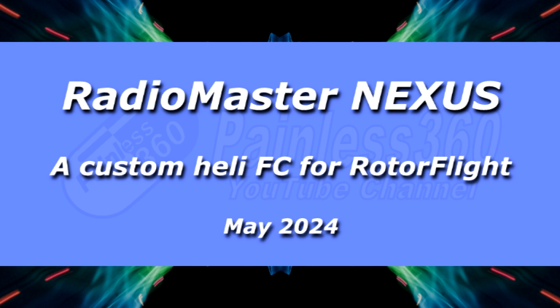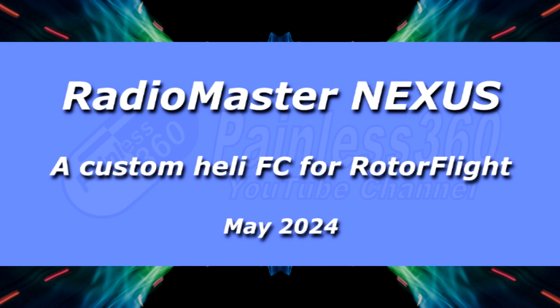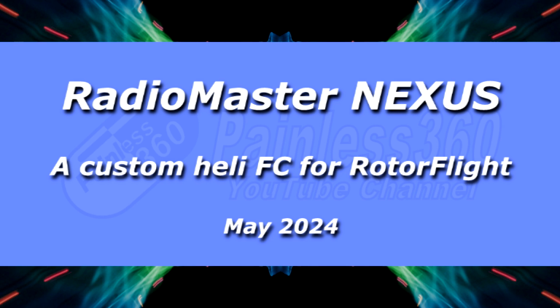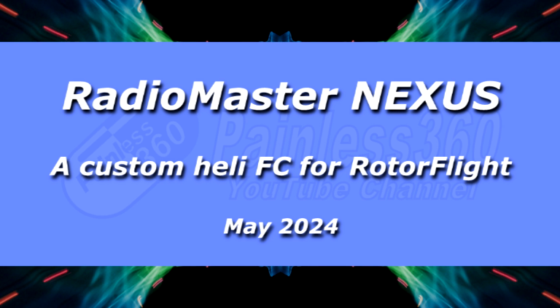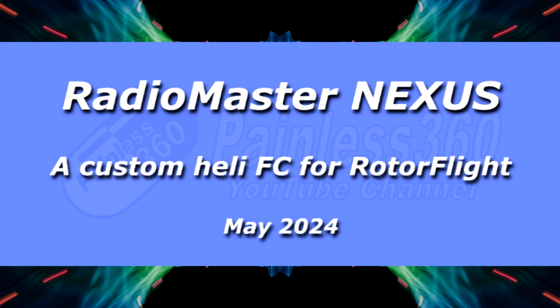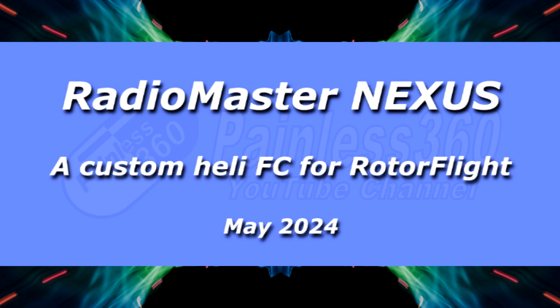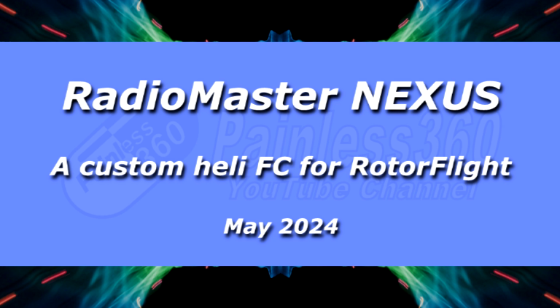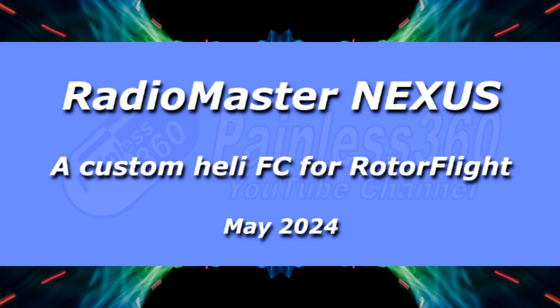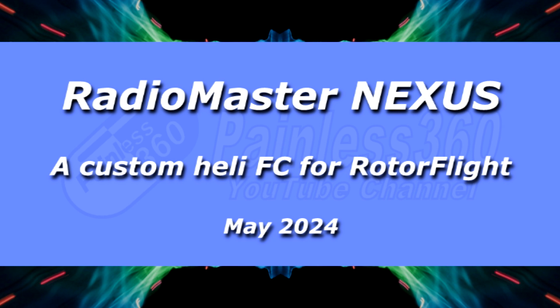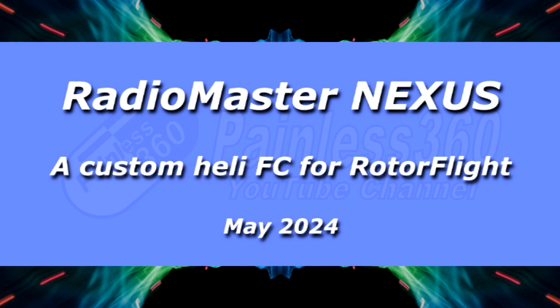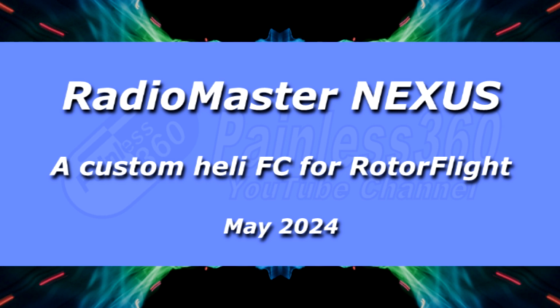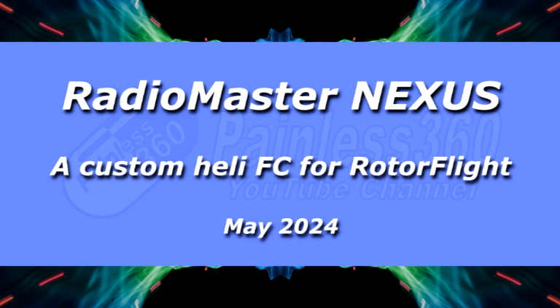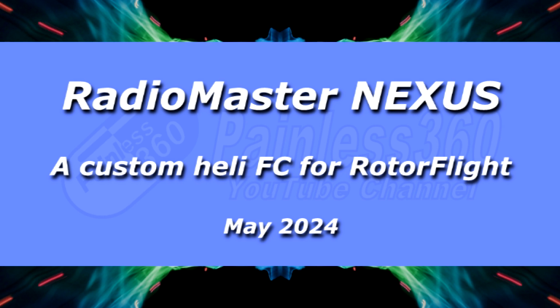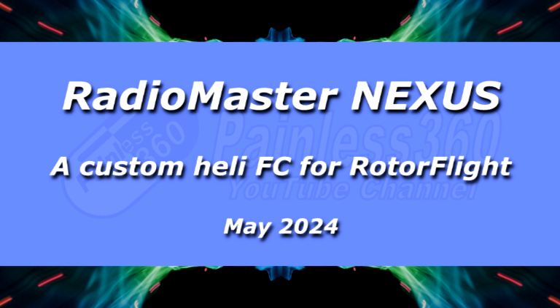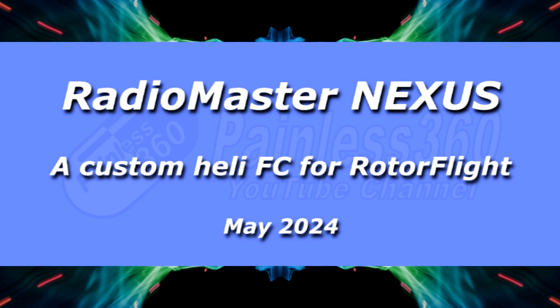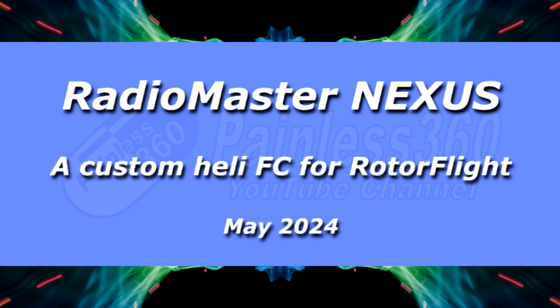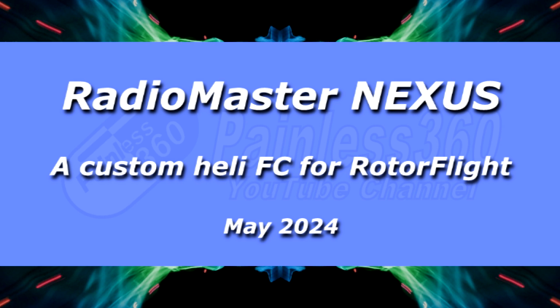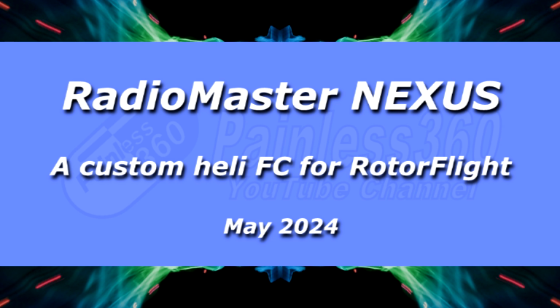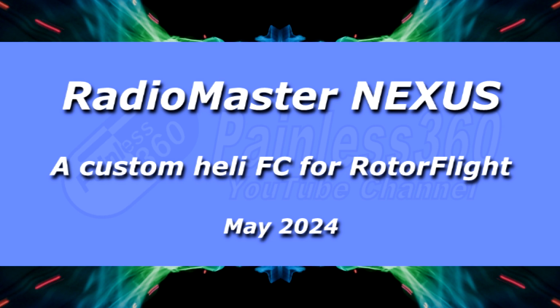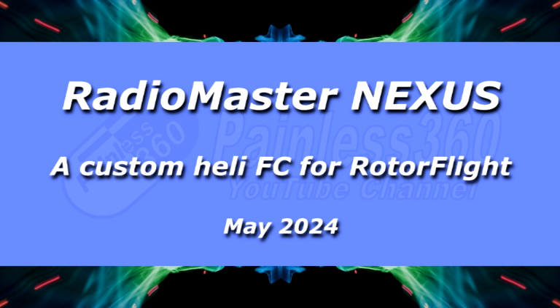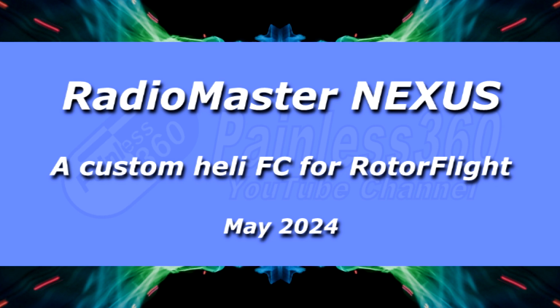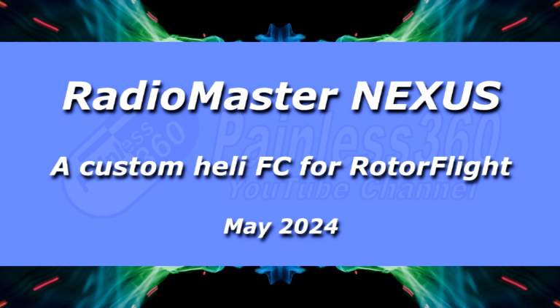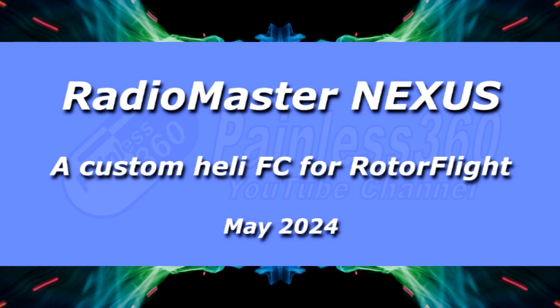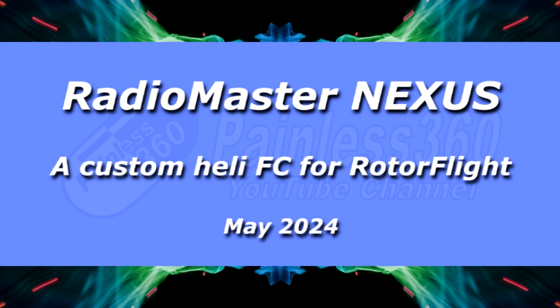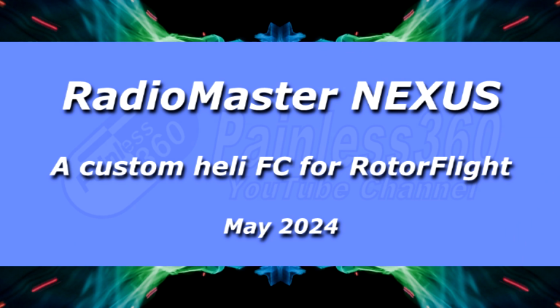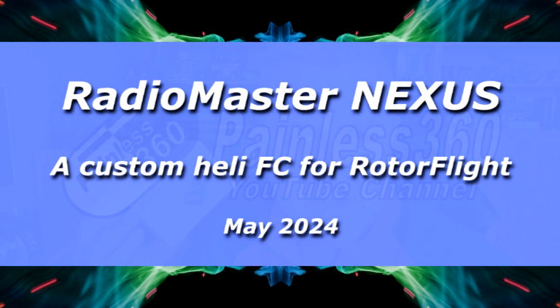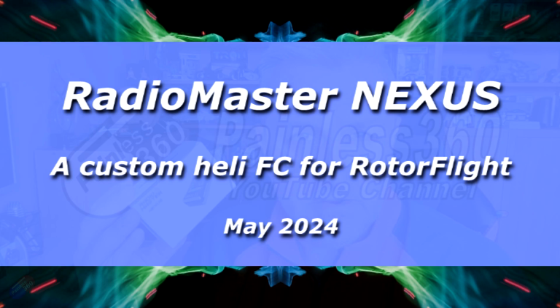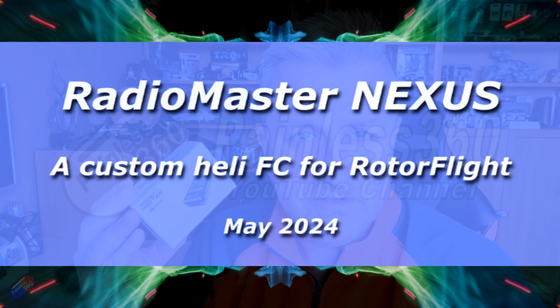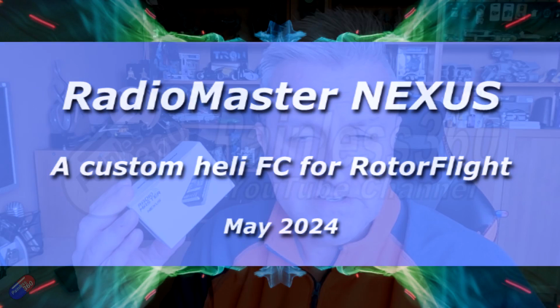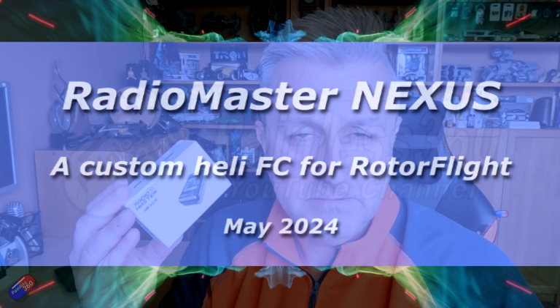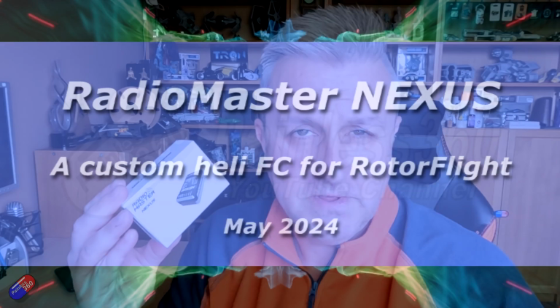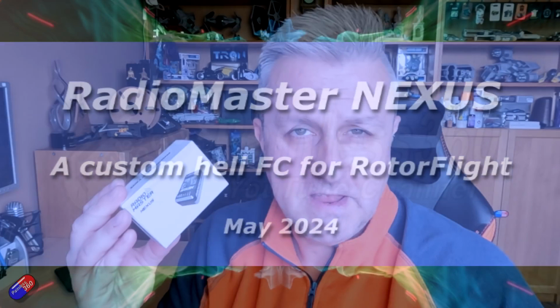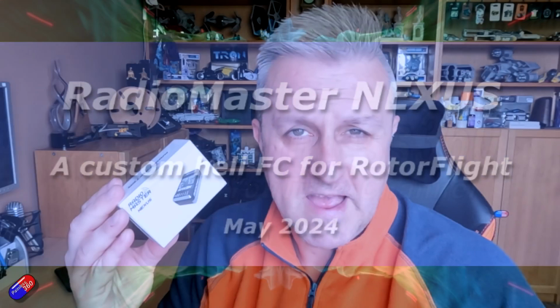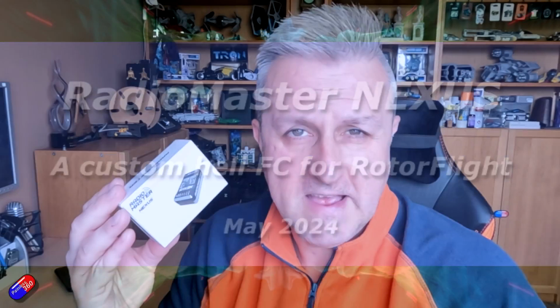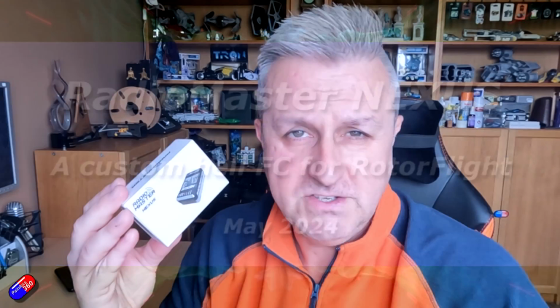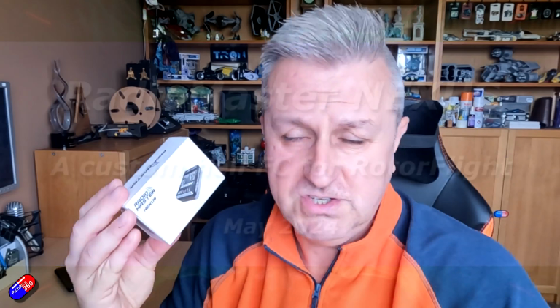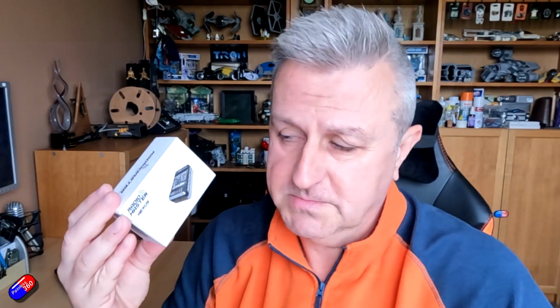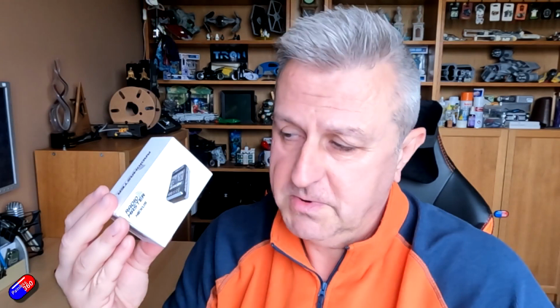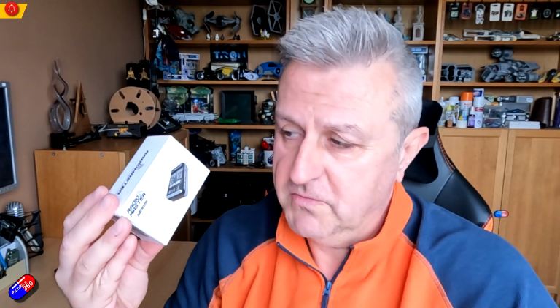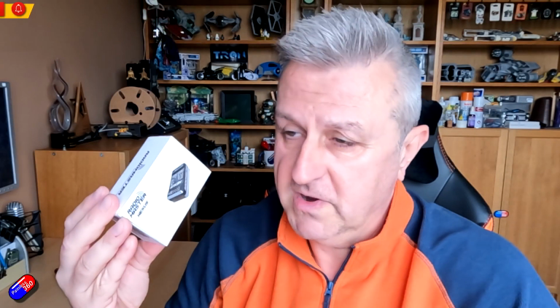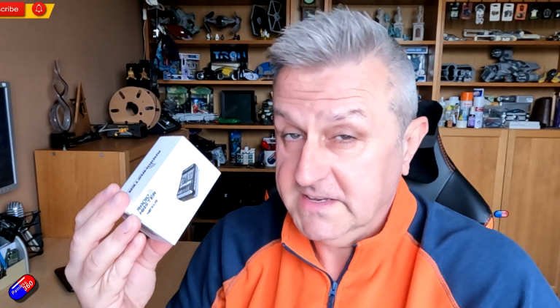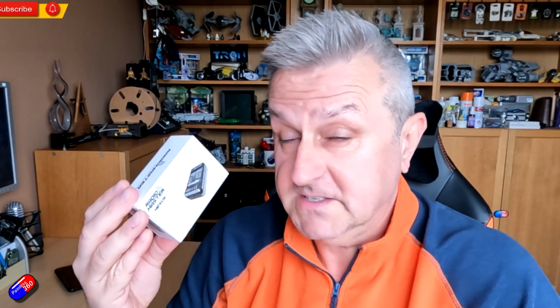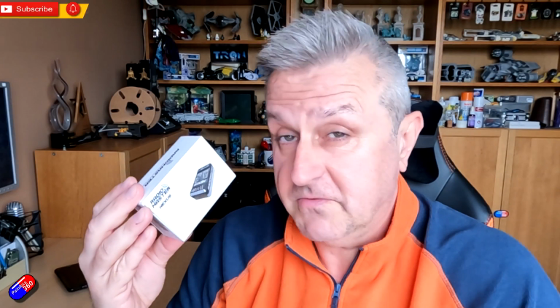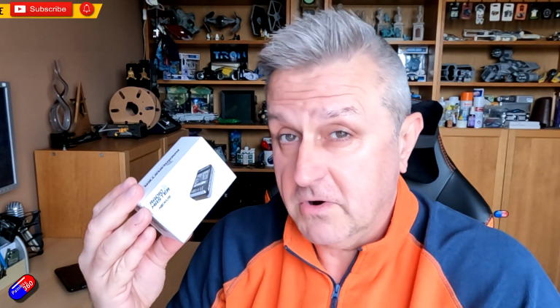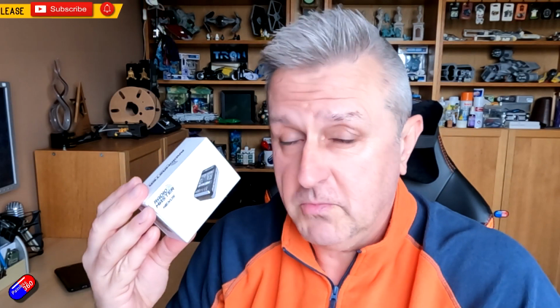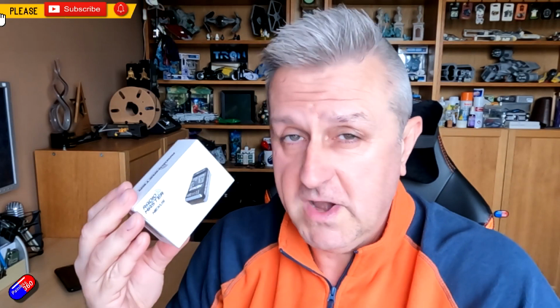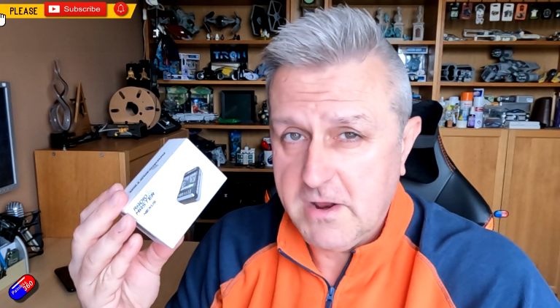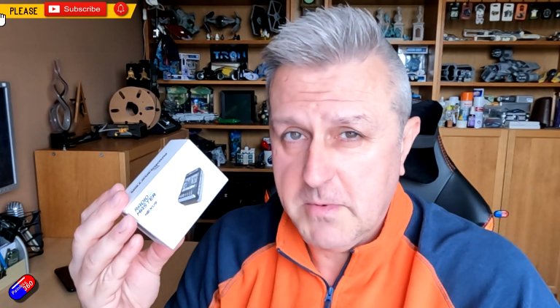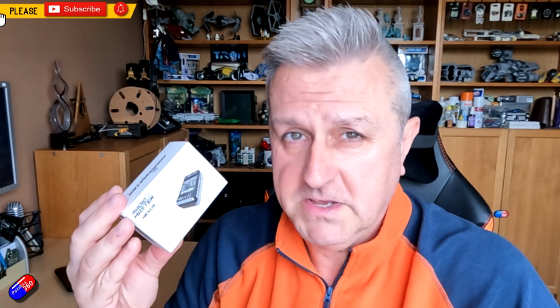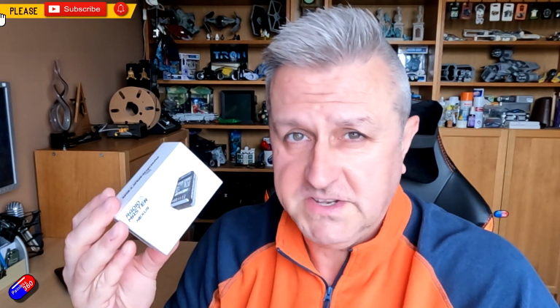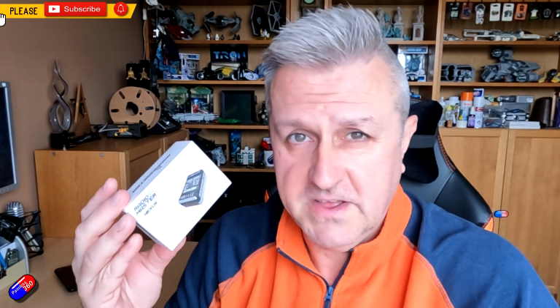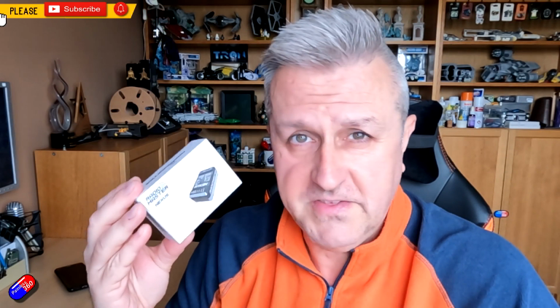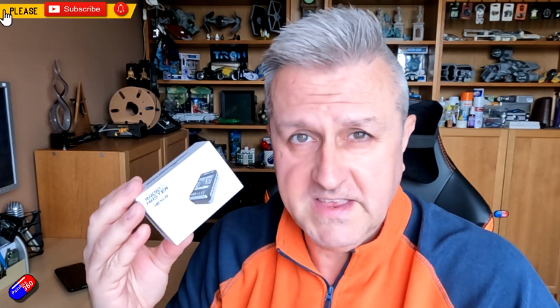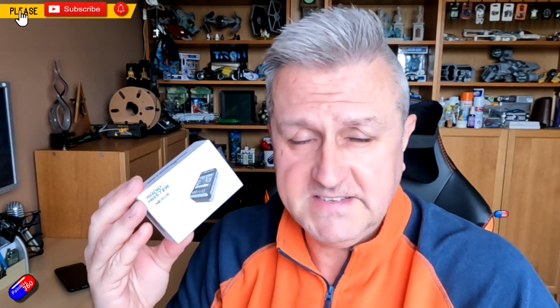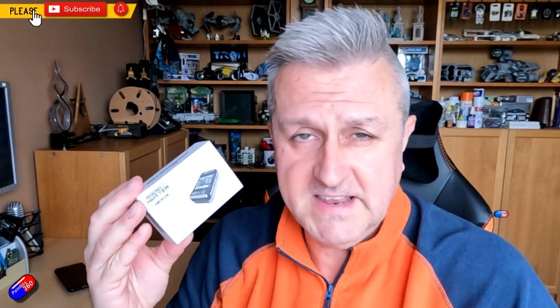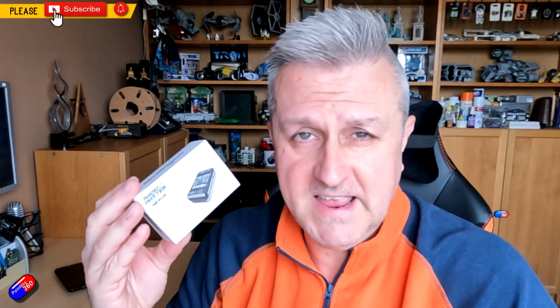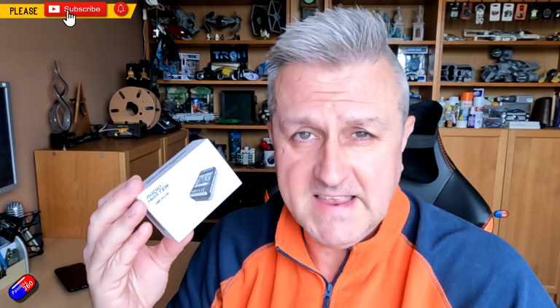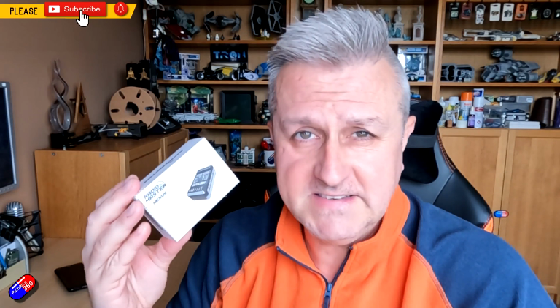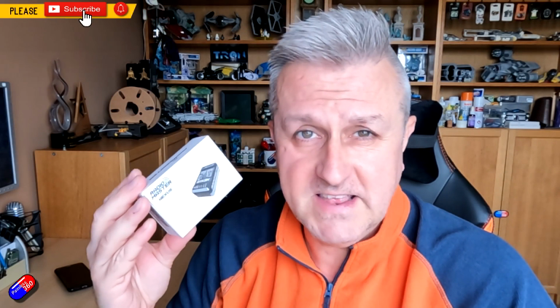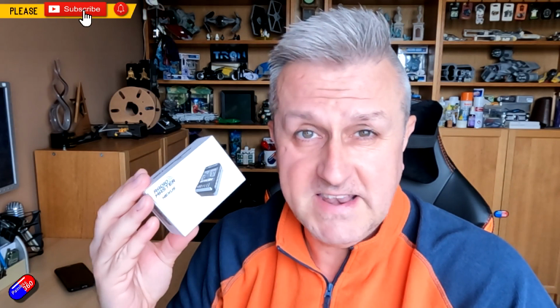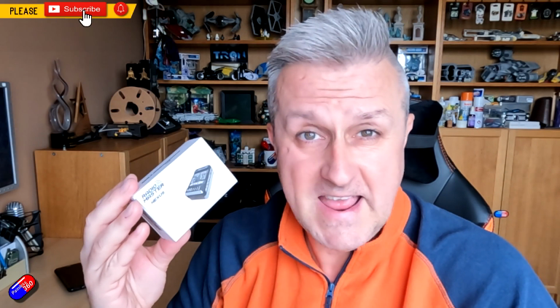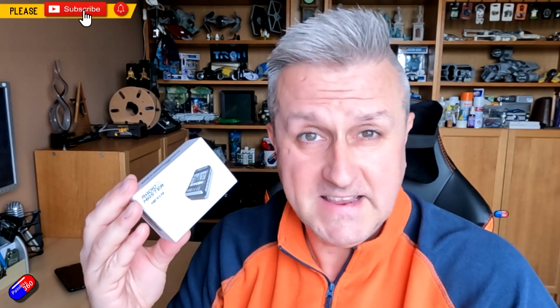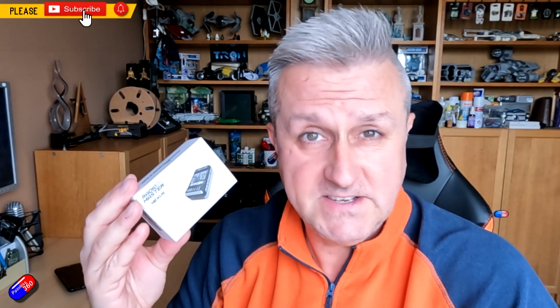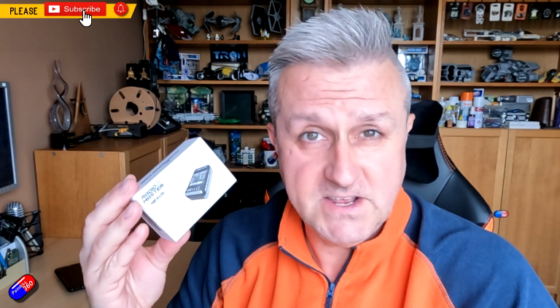Hello and welcome to the video. This is a quick video to let you know that something has just been released from Radiomaster. This is the Nexus.